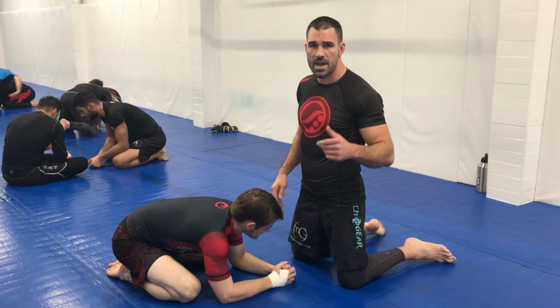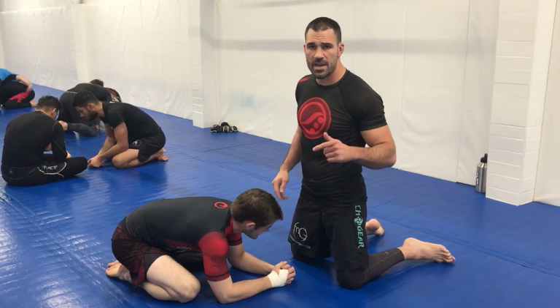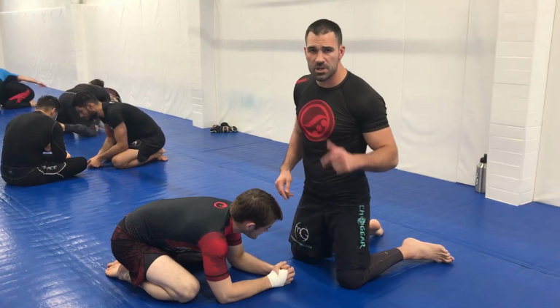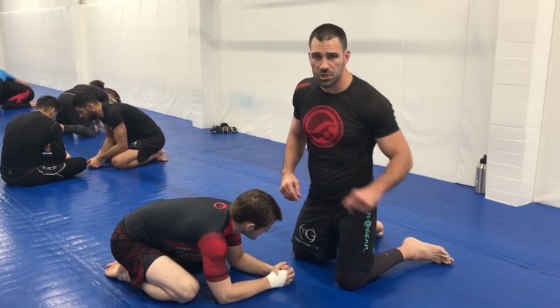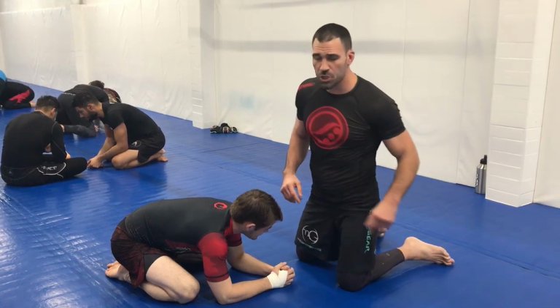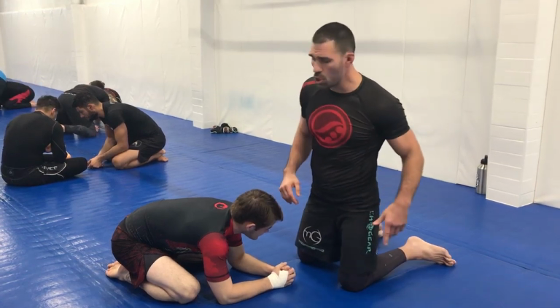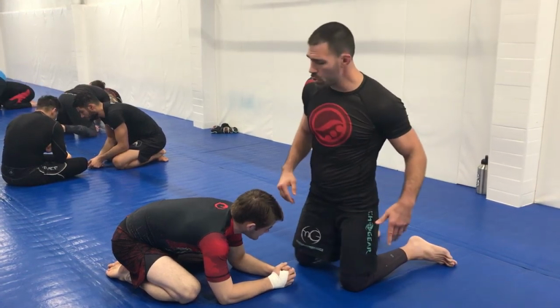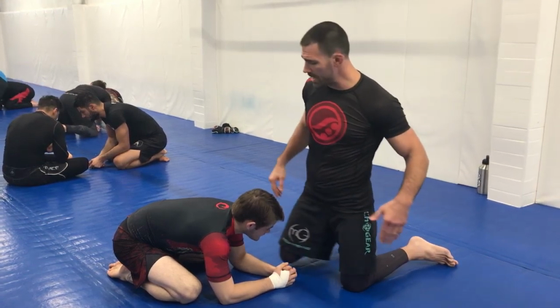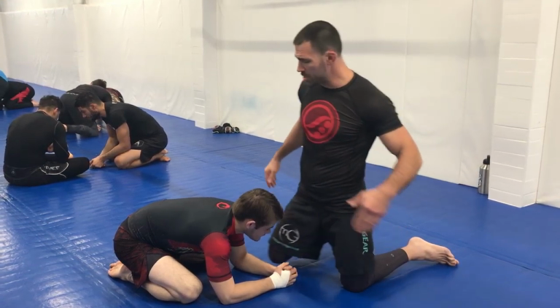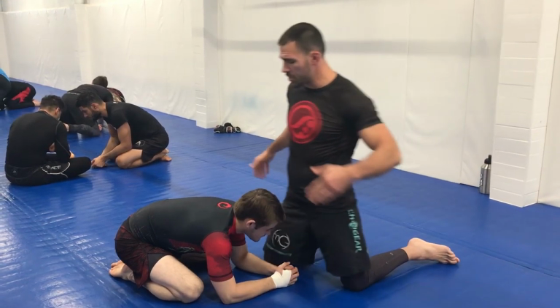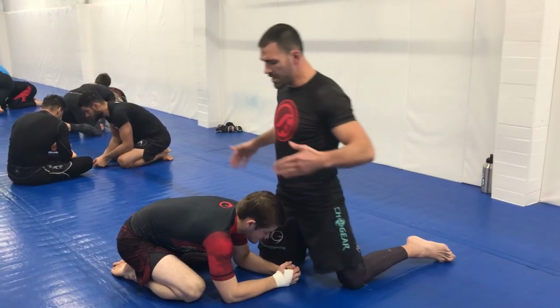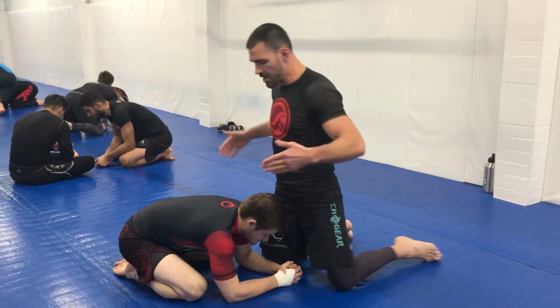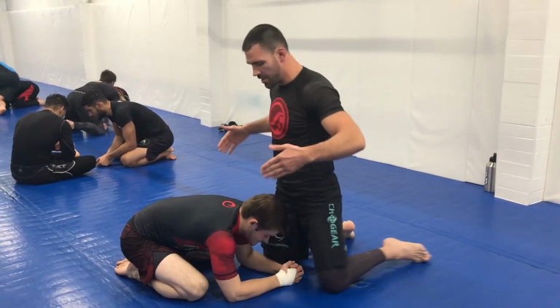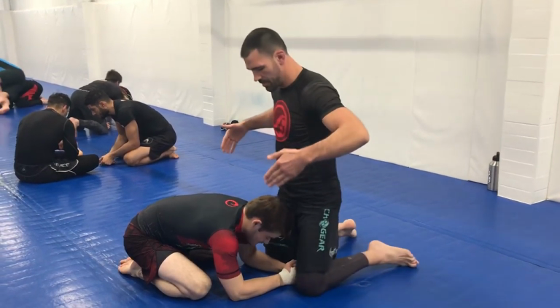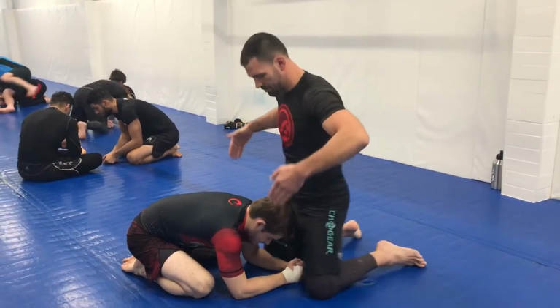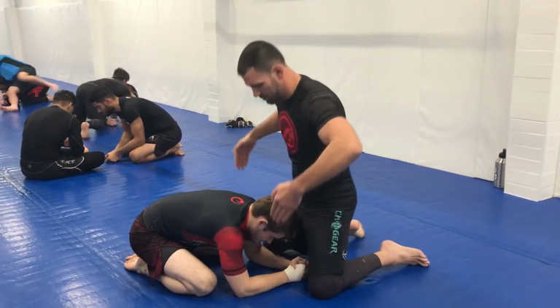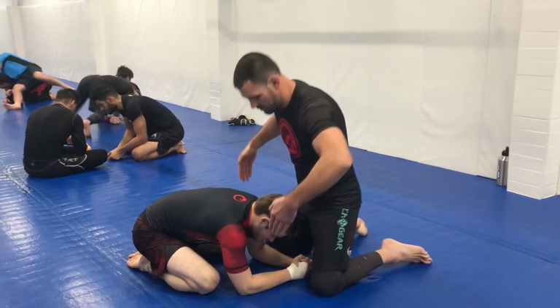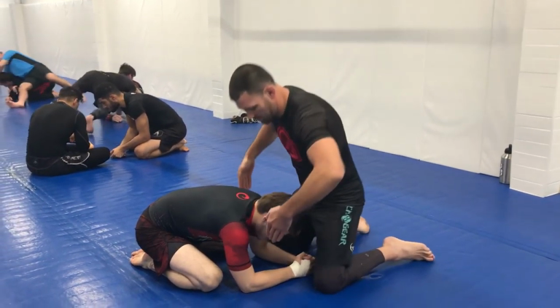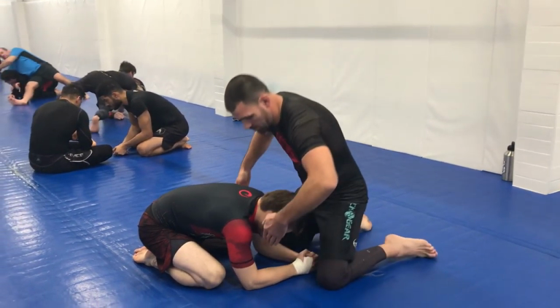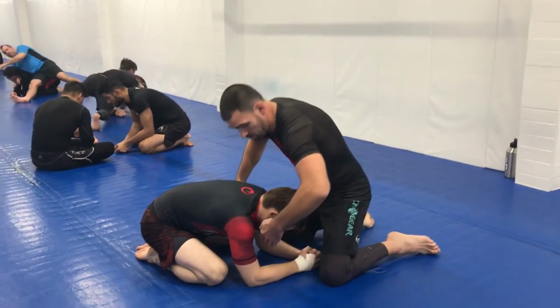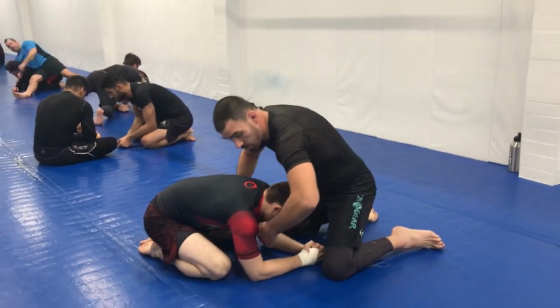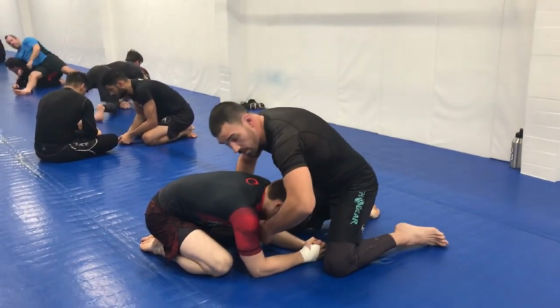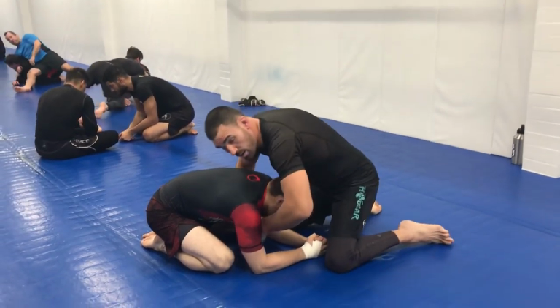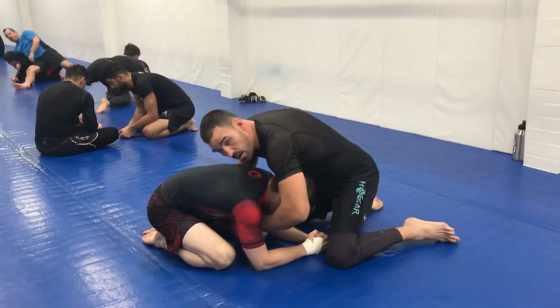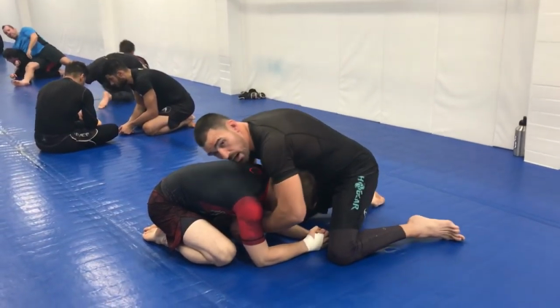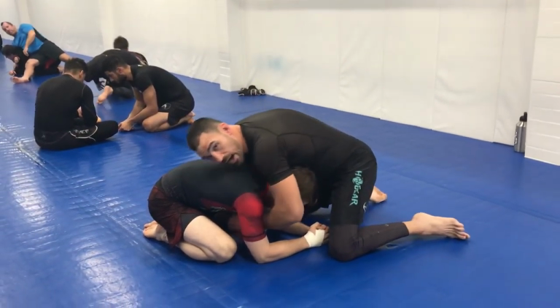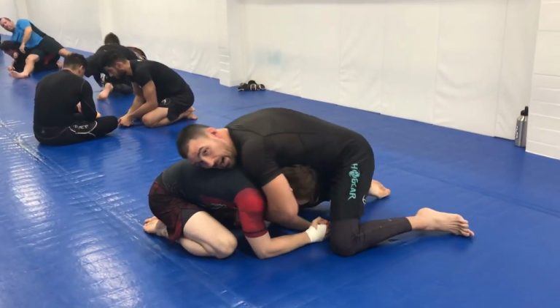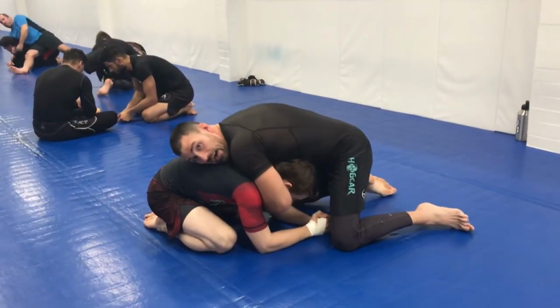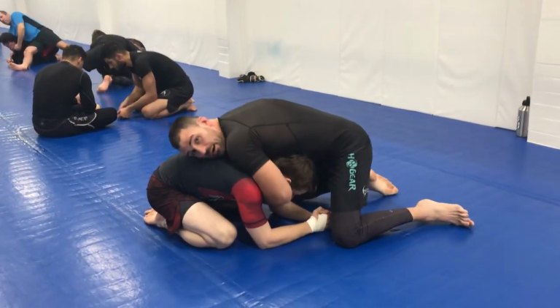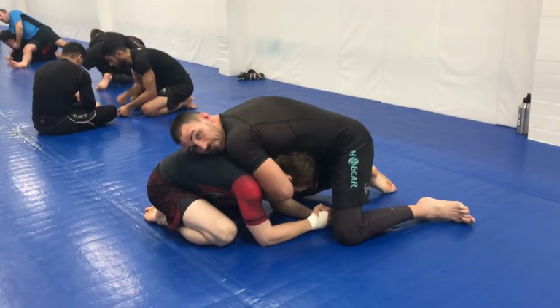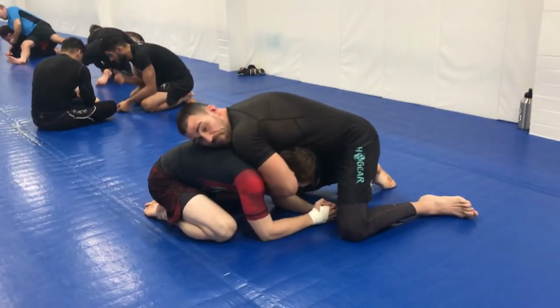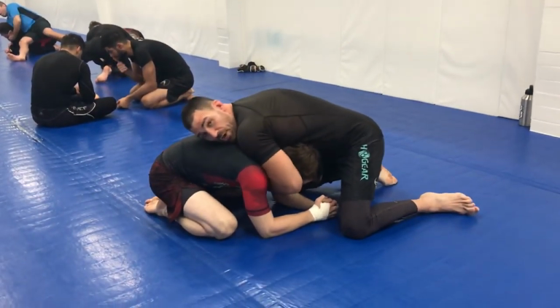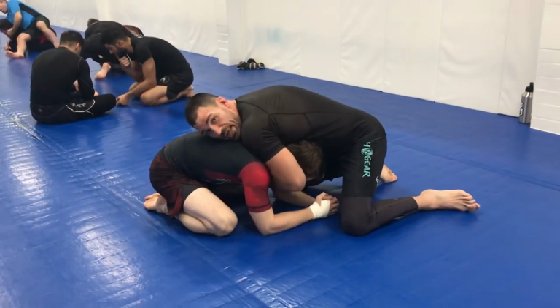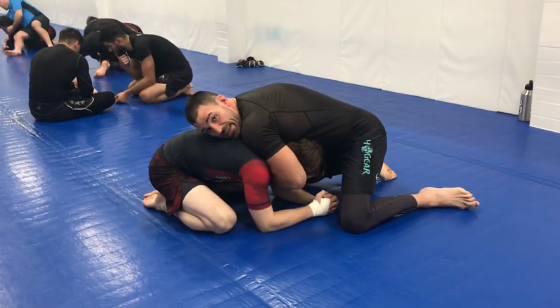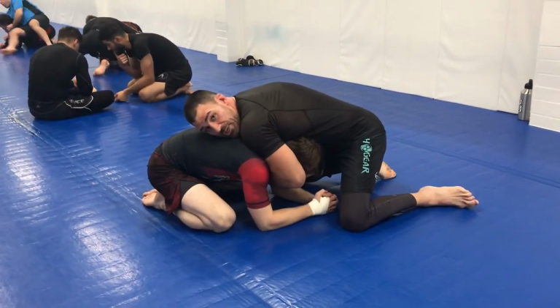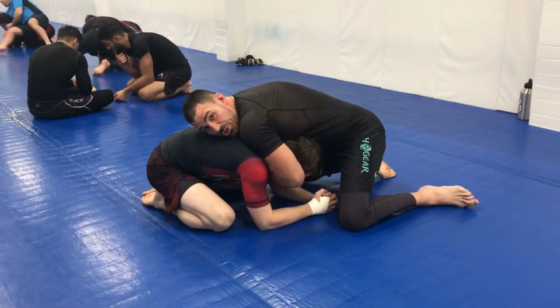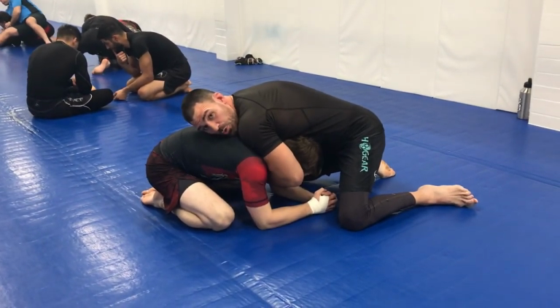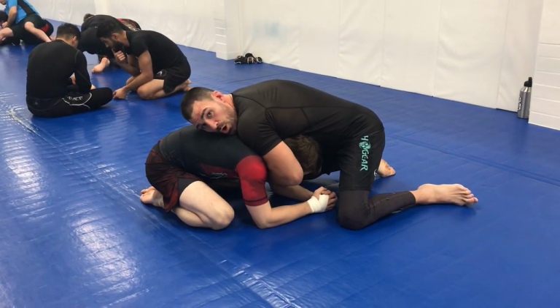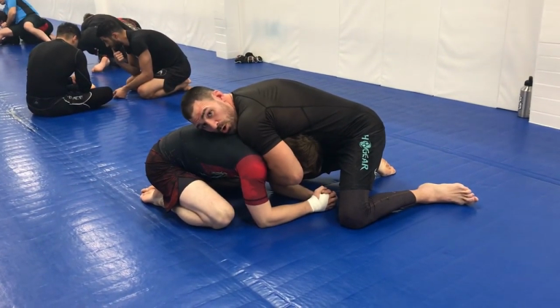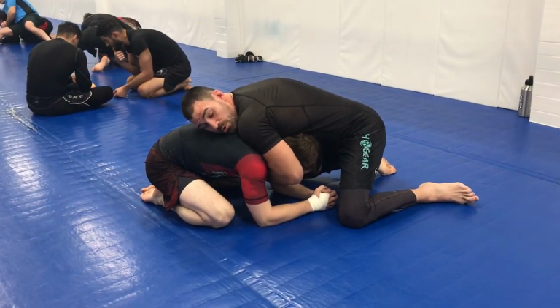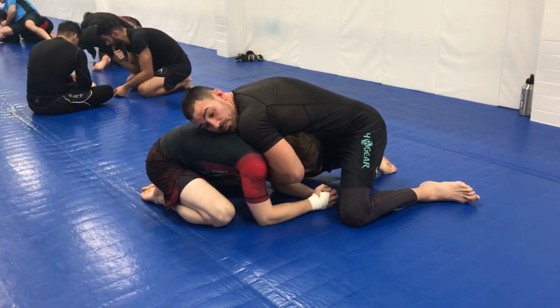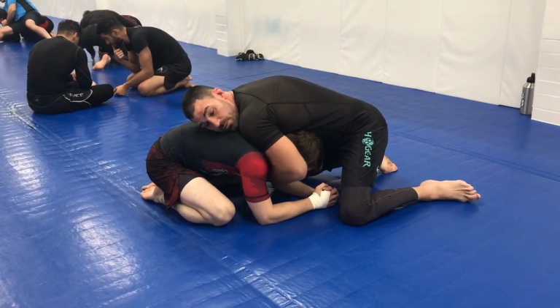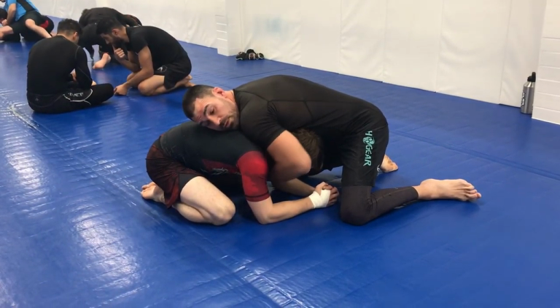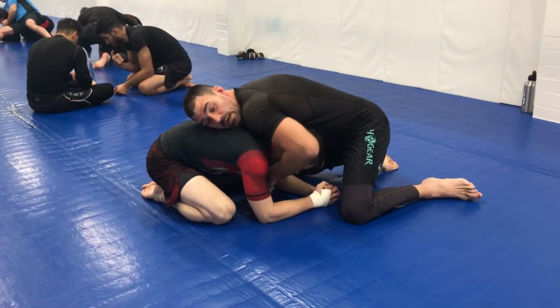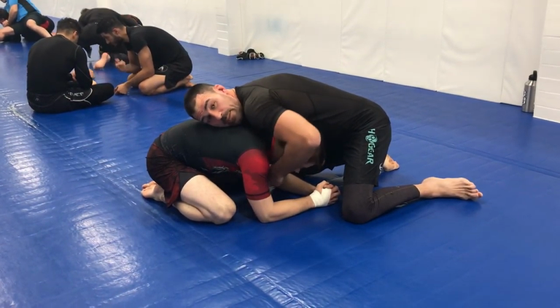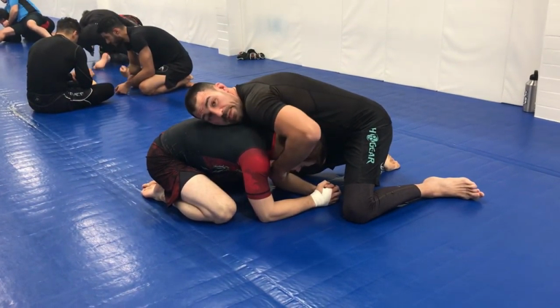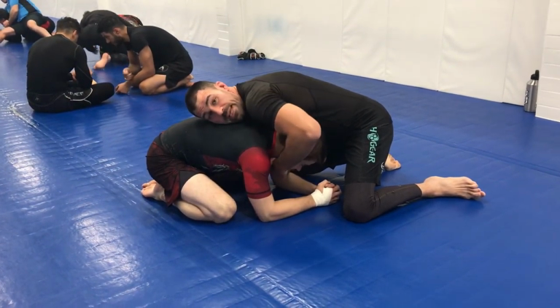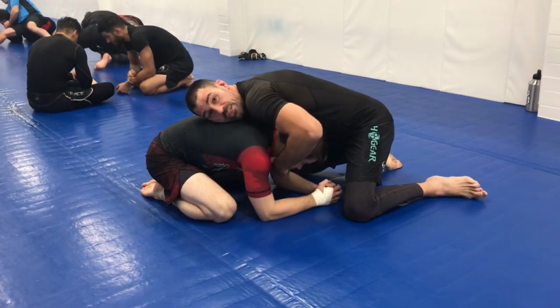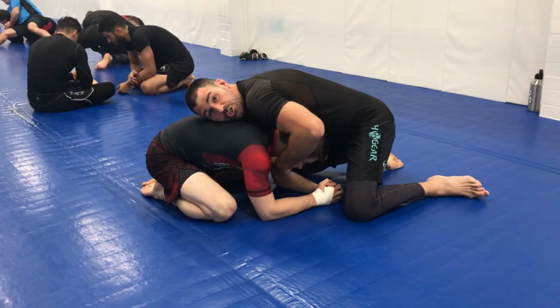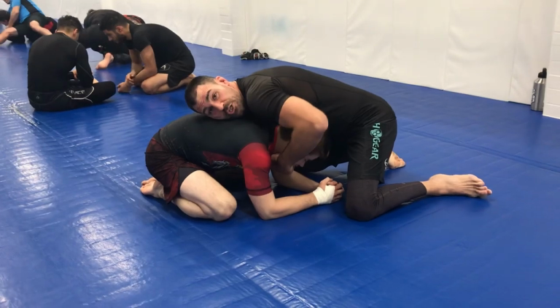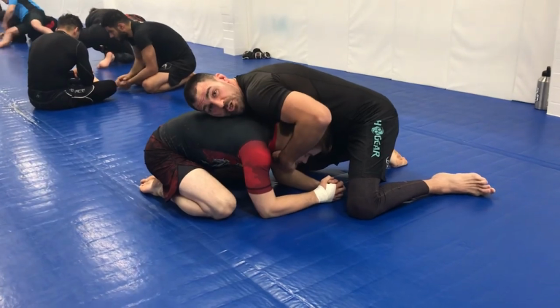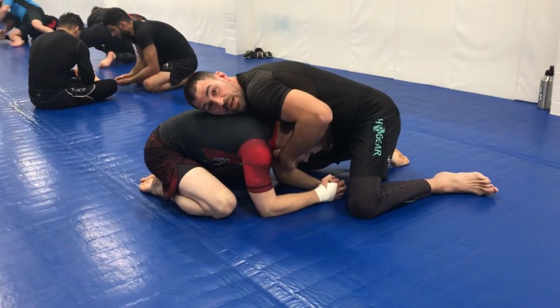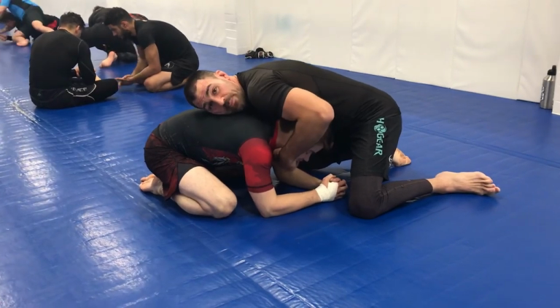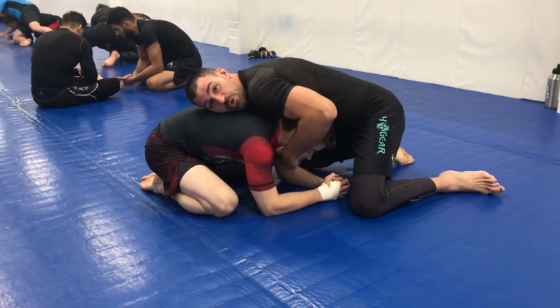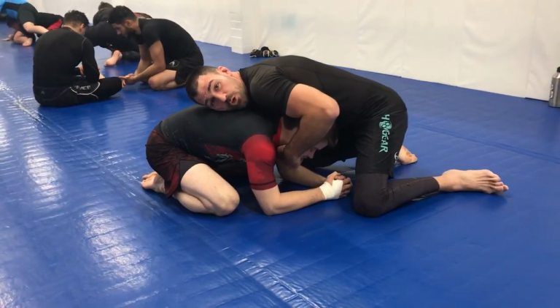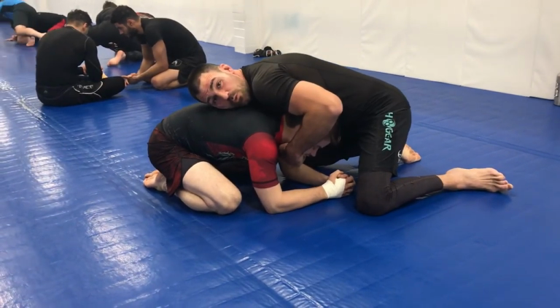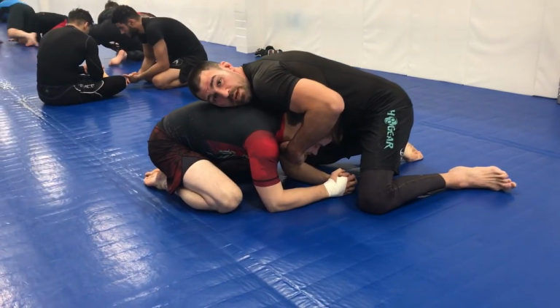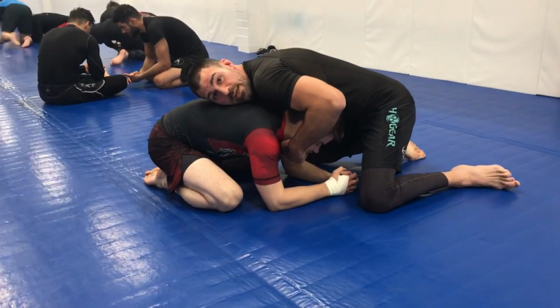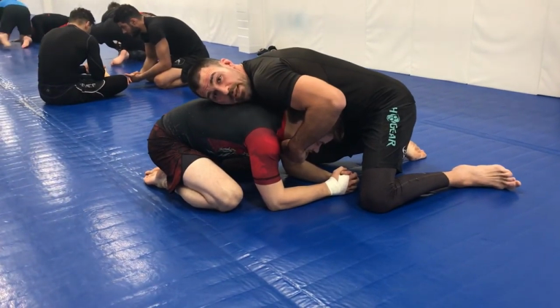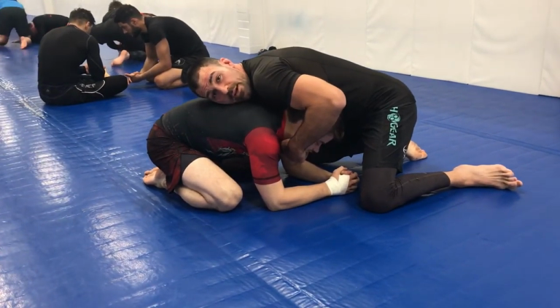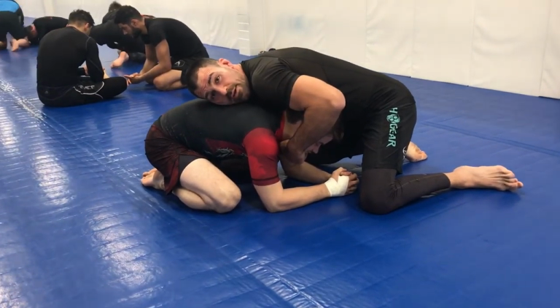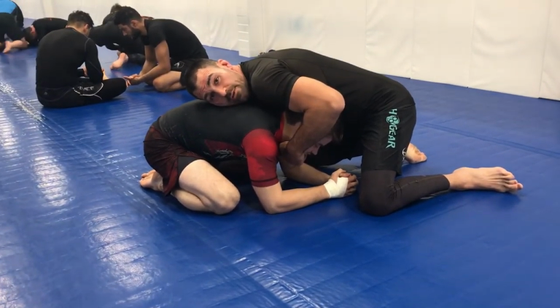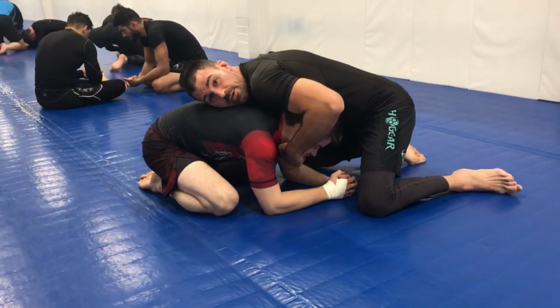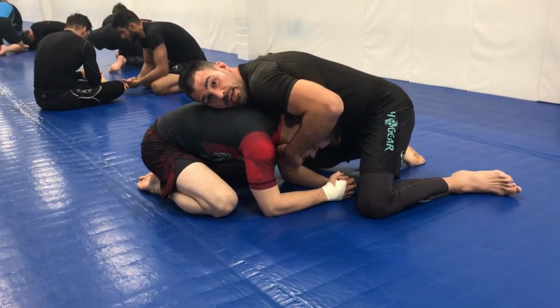Here's the choke entry. Front head control. I'm getting a two-strap choke right here.